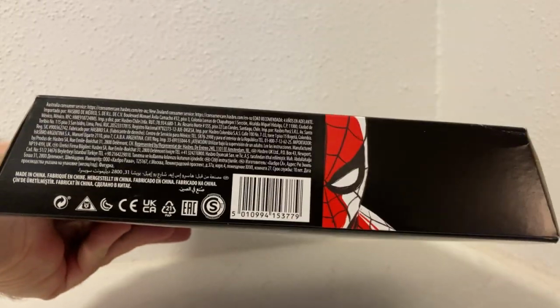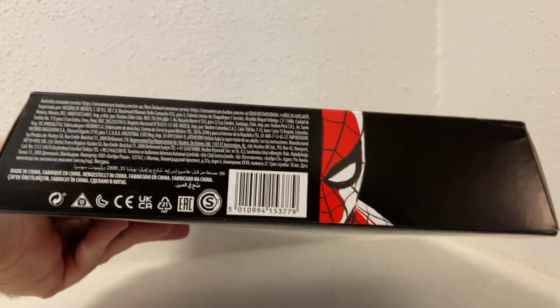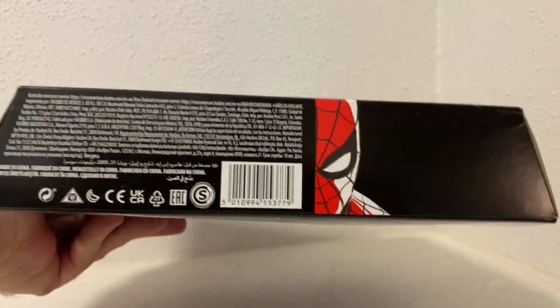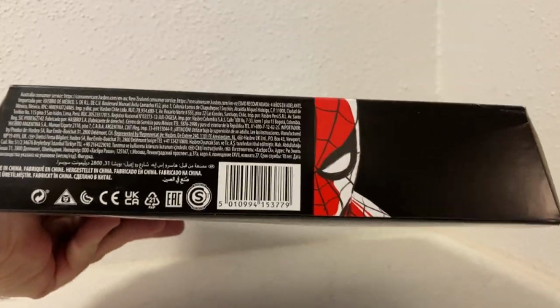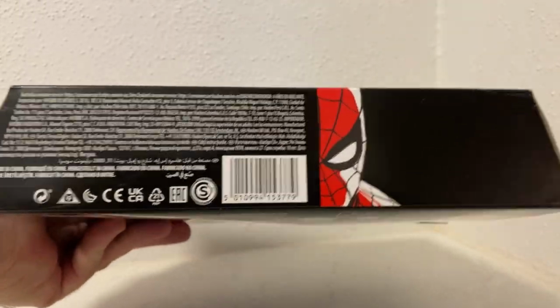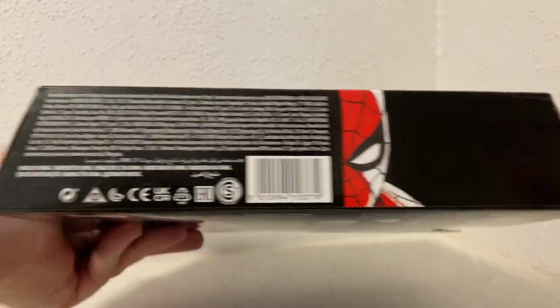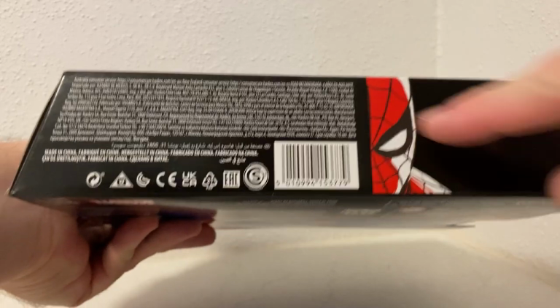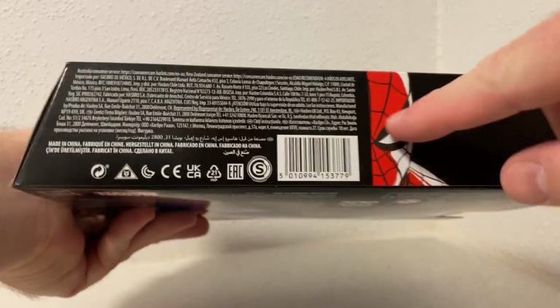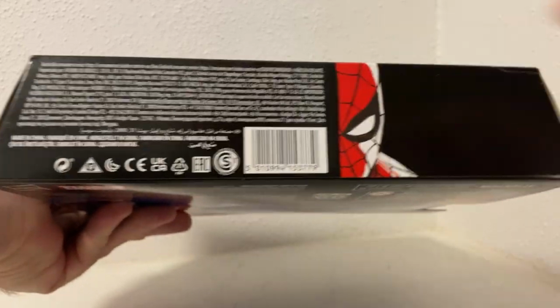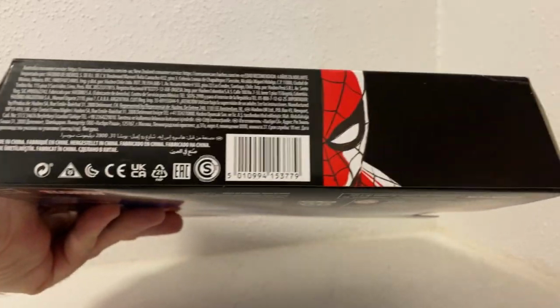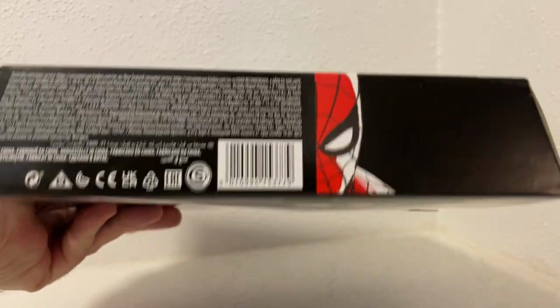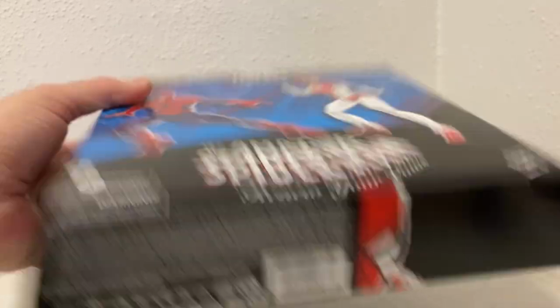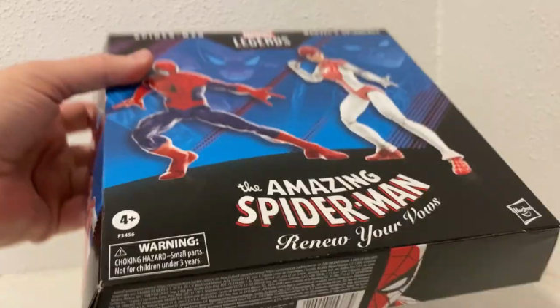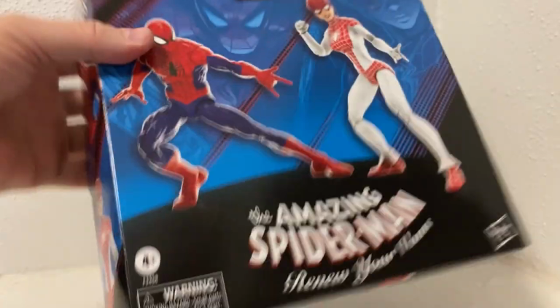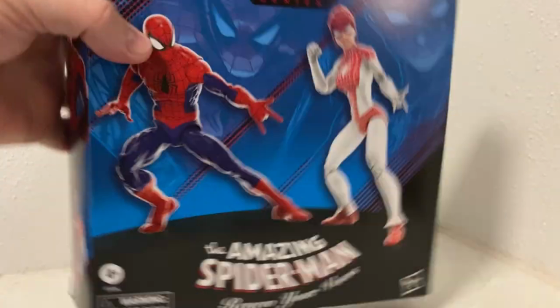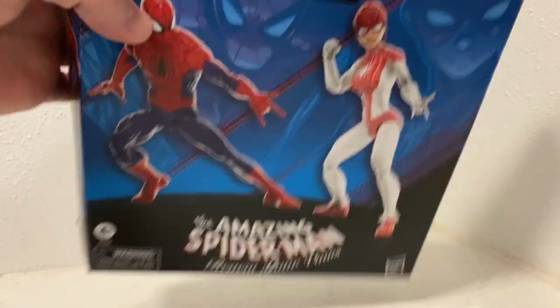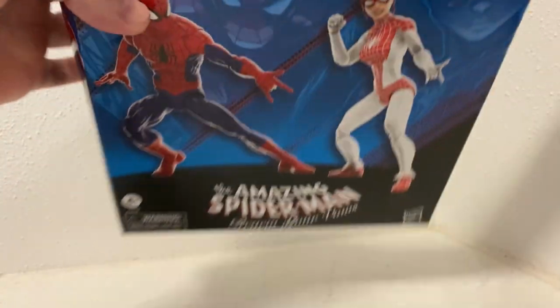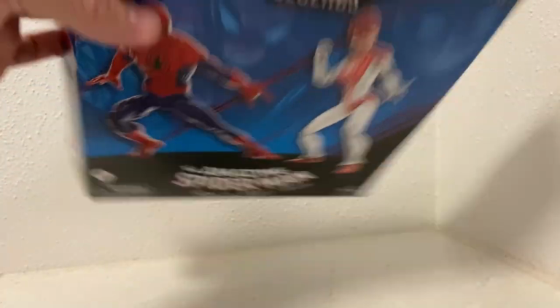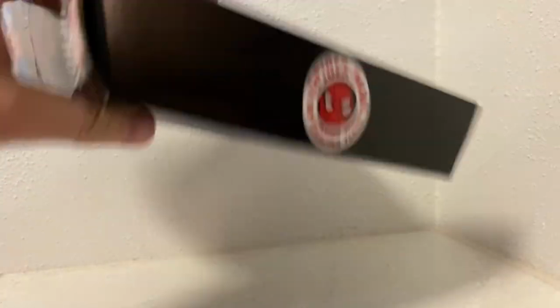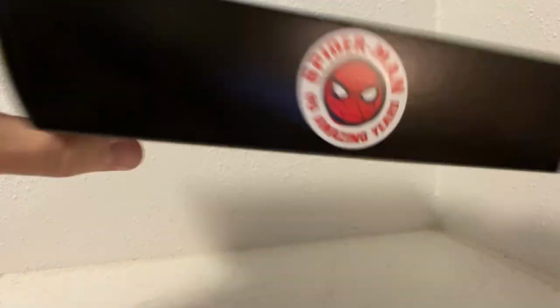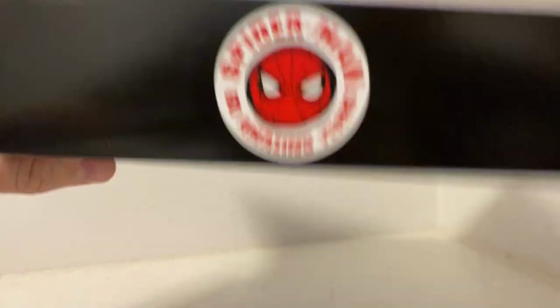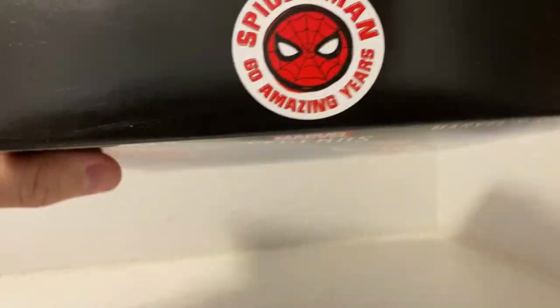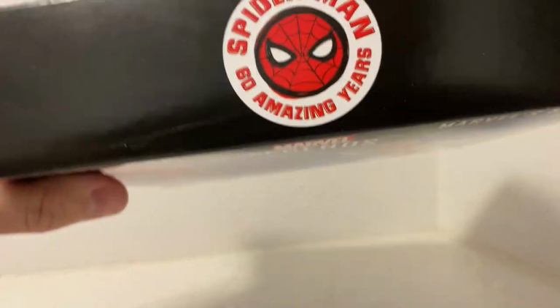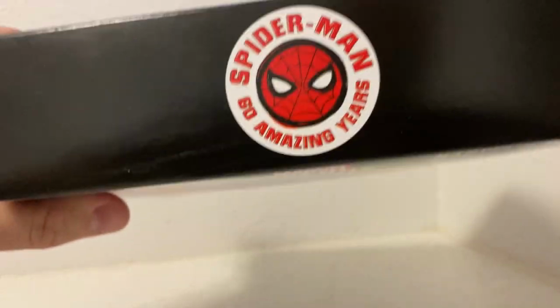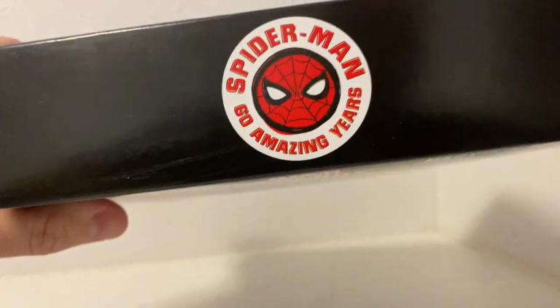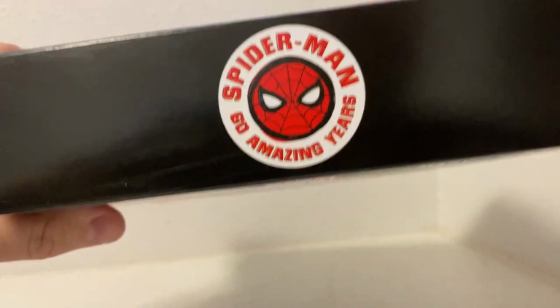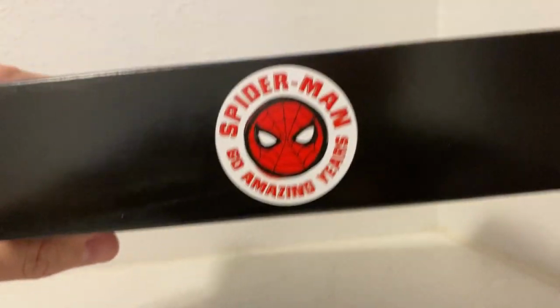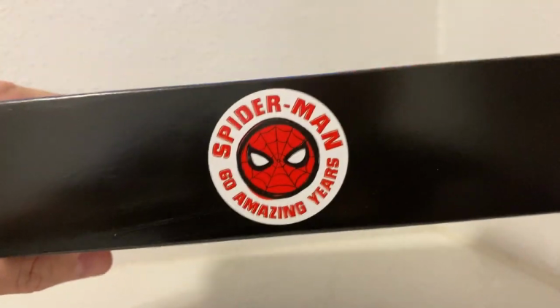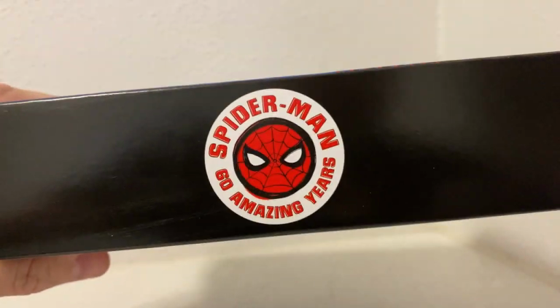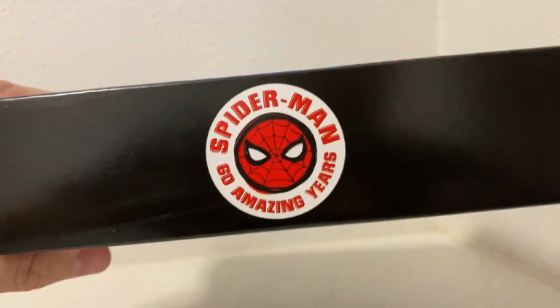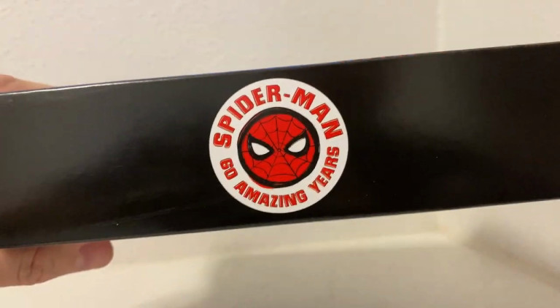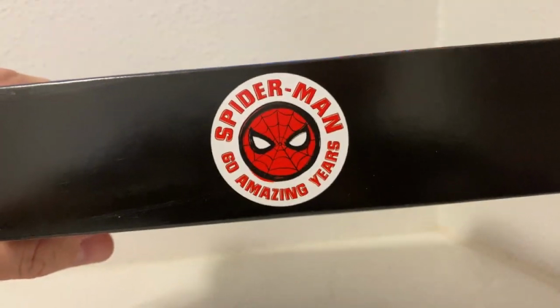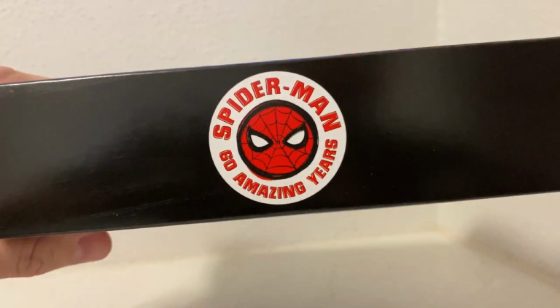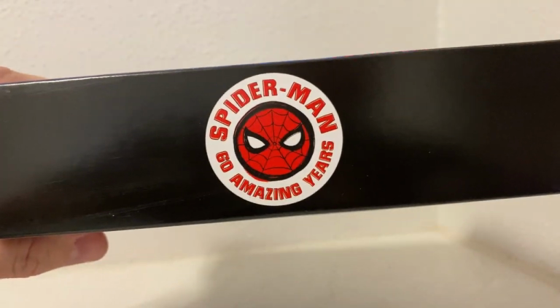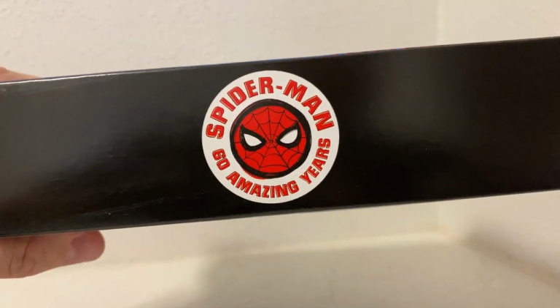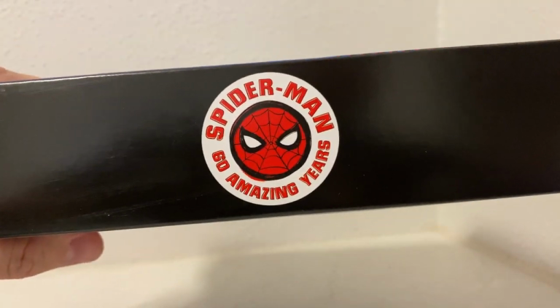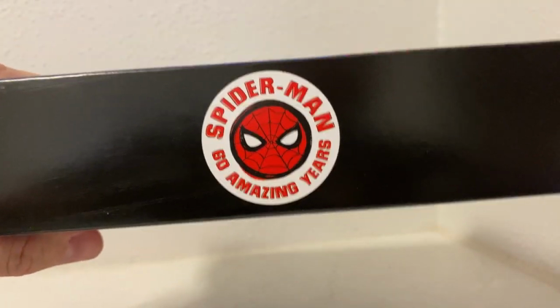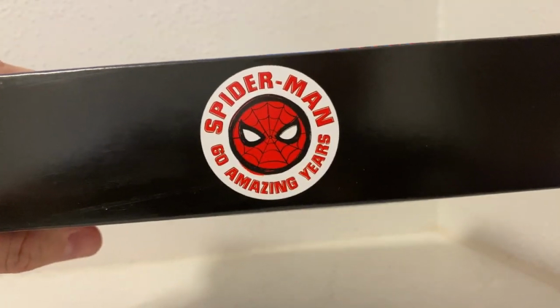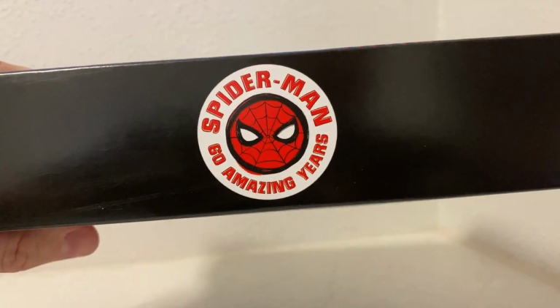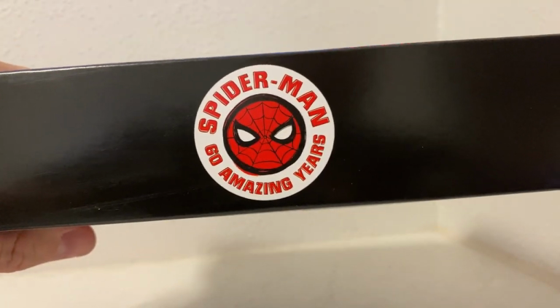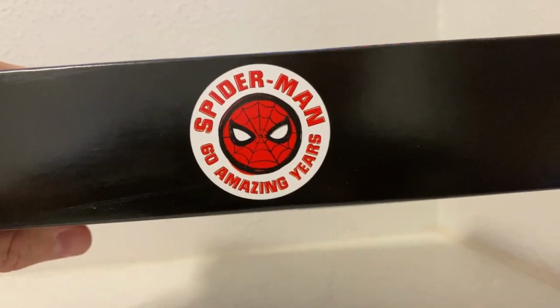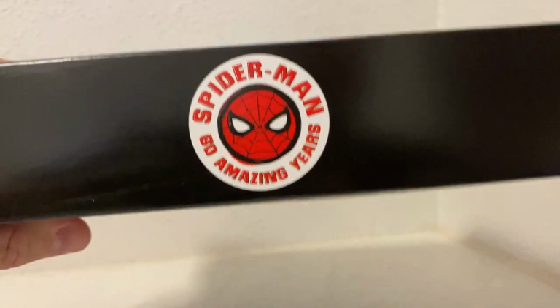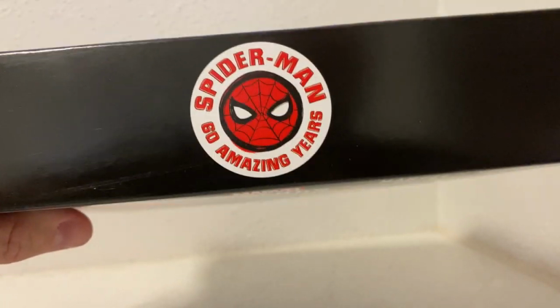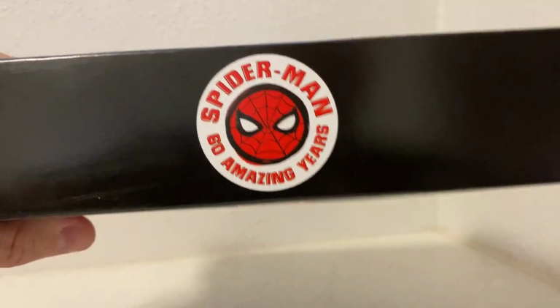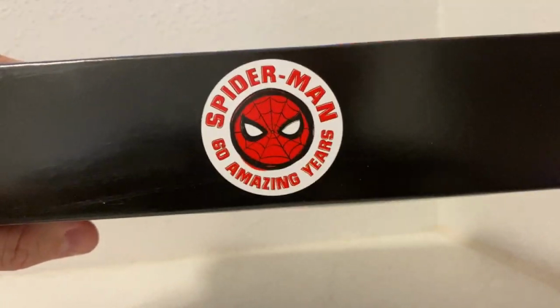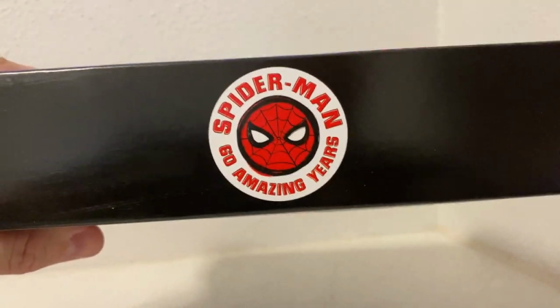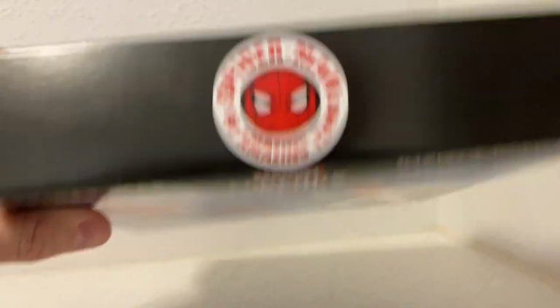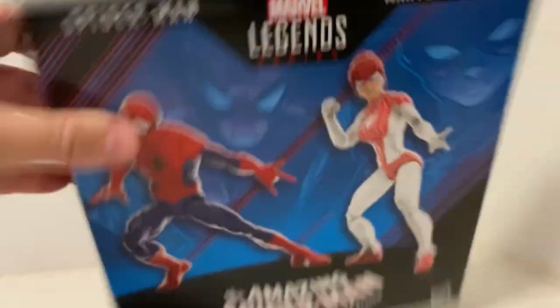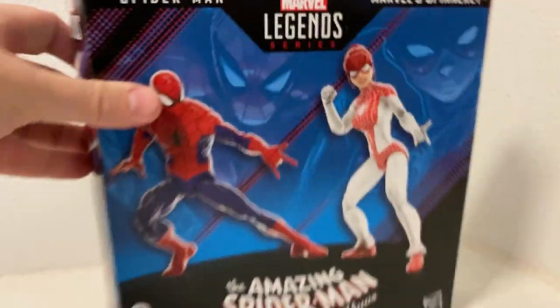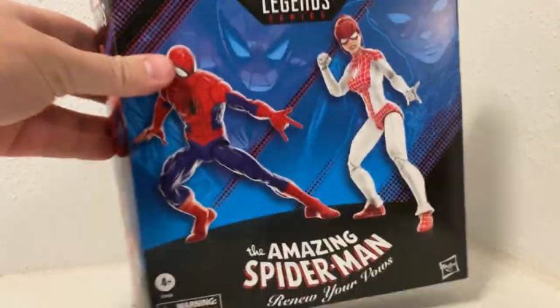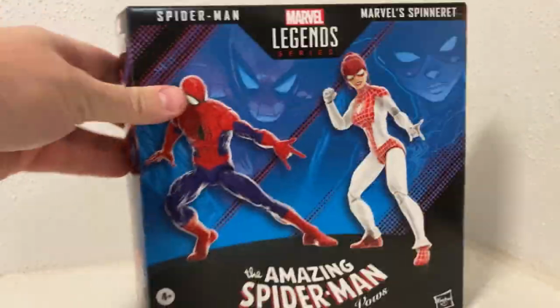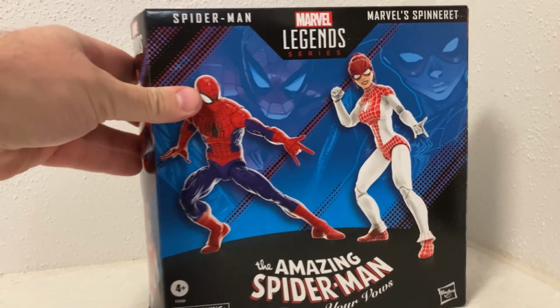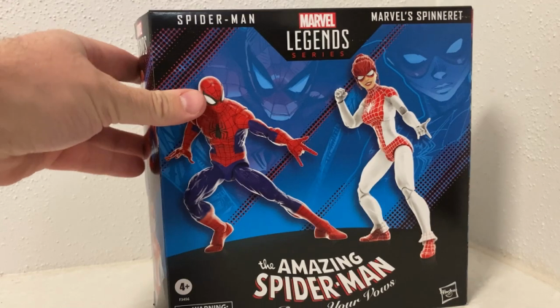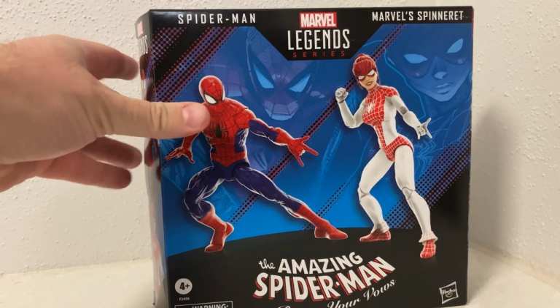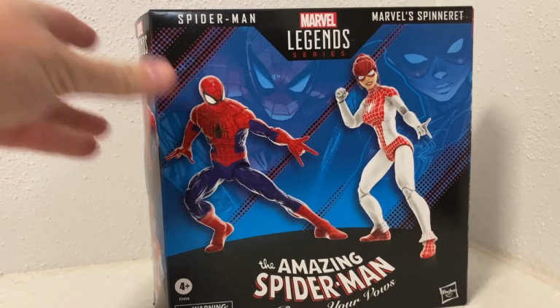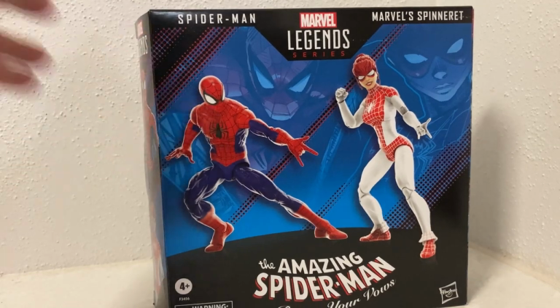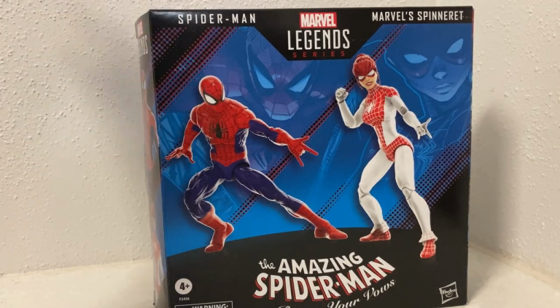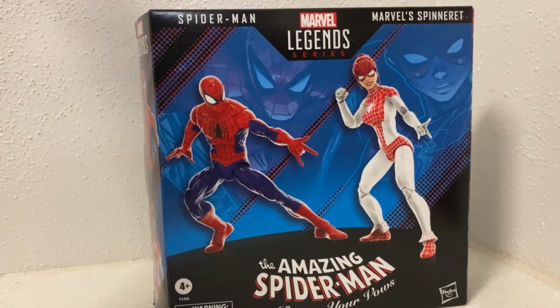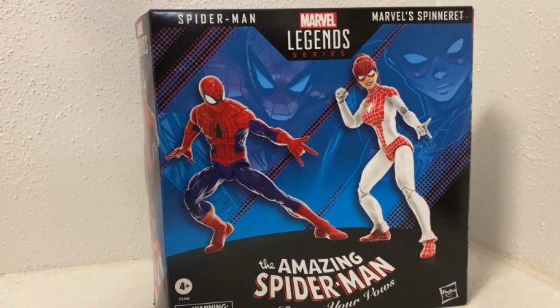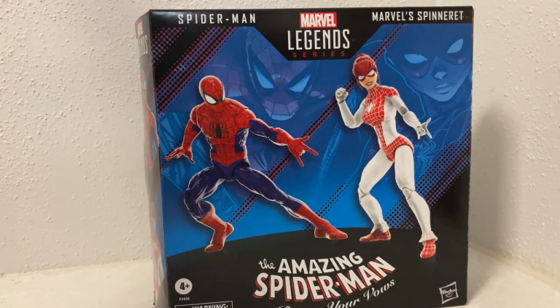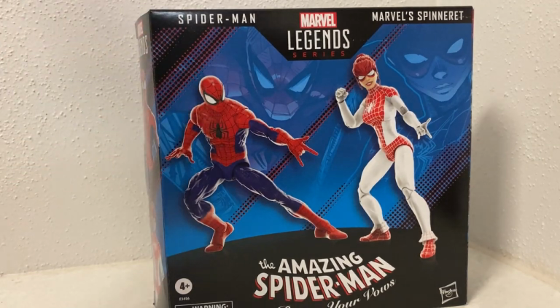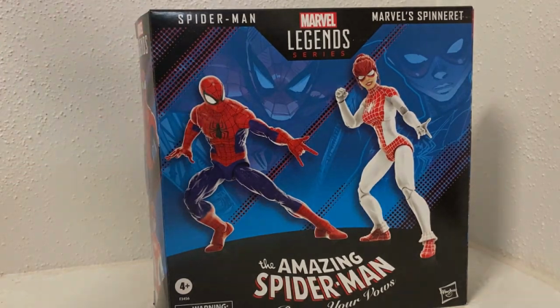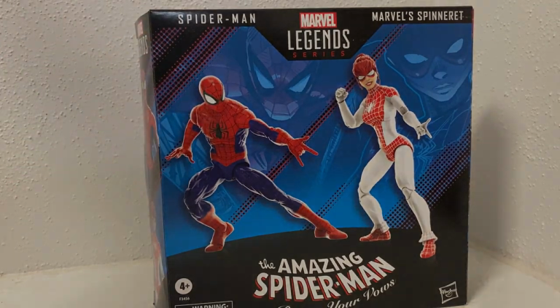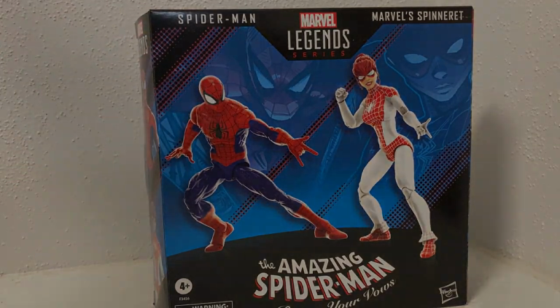Nice little picture of Spidey on the bottom — that's cool. Spider-Man 60 Amazing Years. Let's grab the figures and have a look.